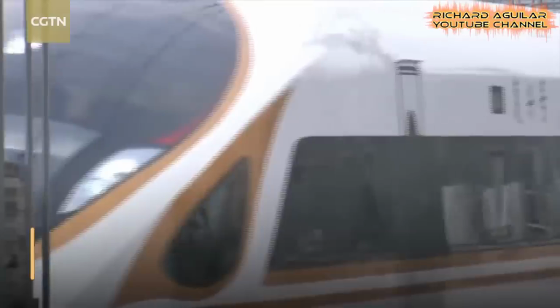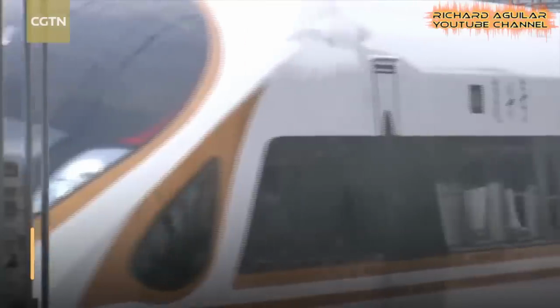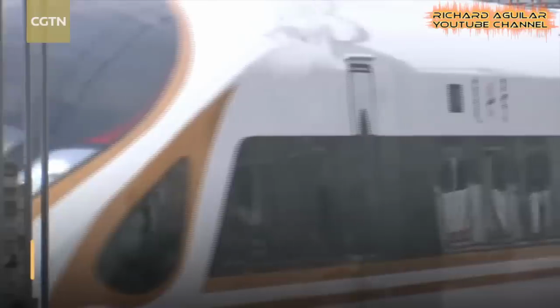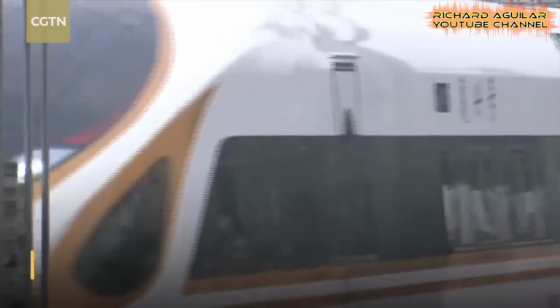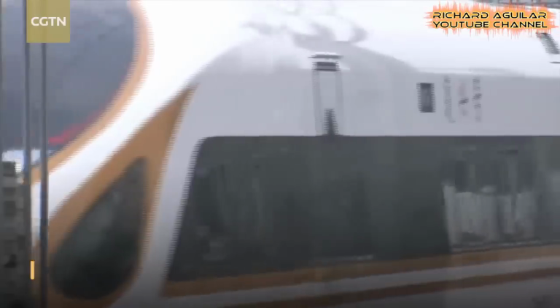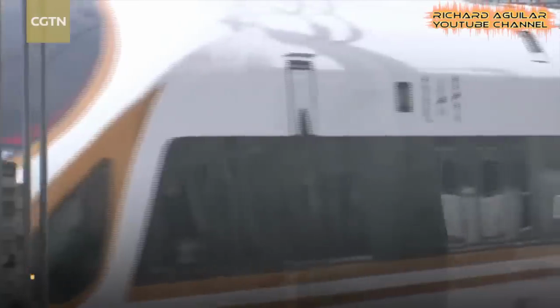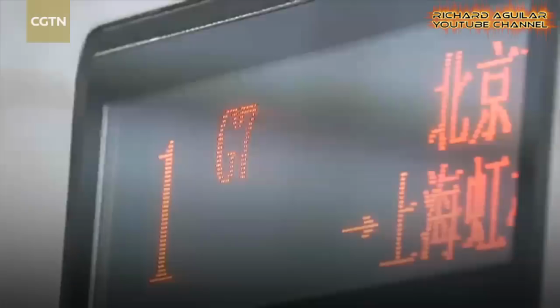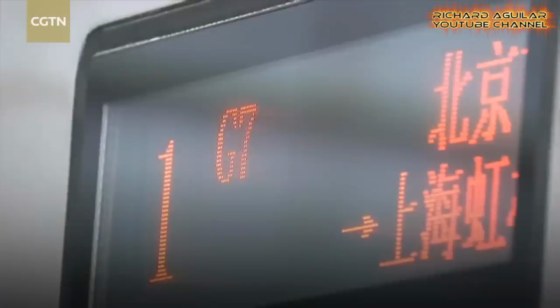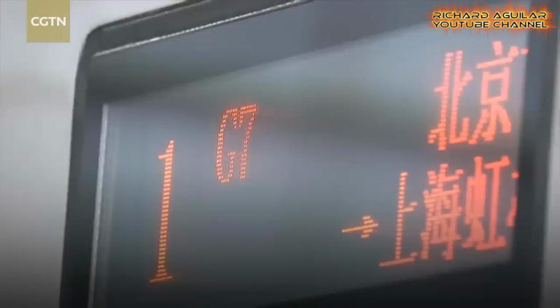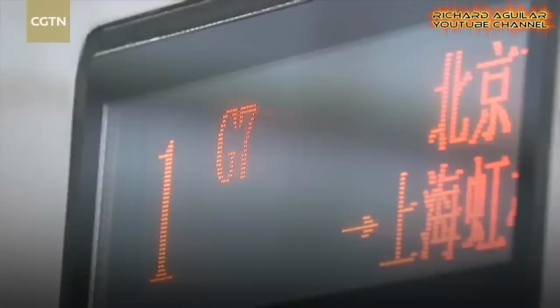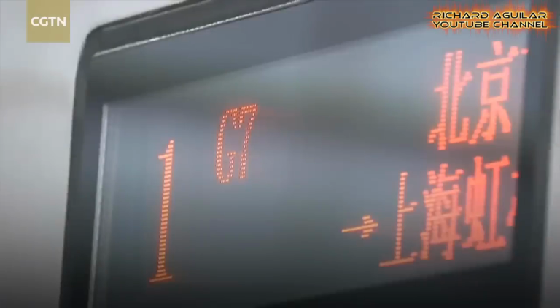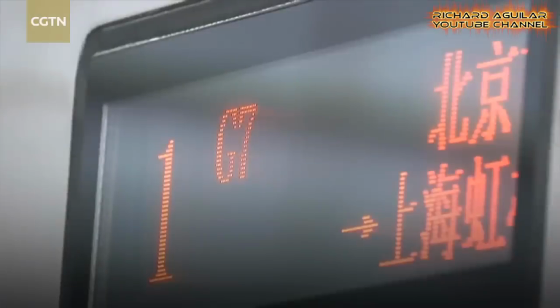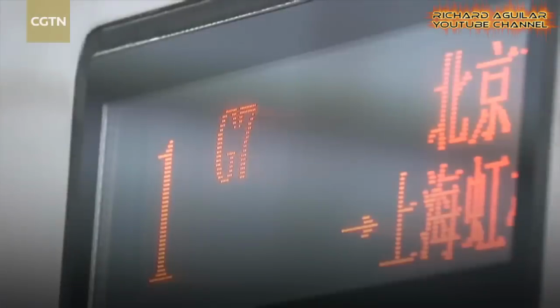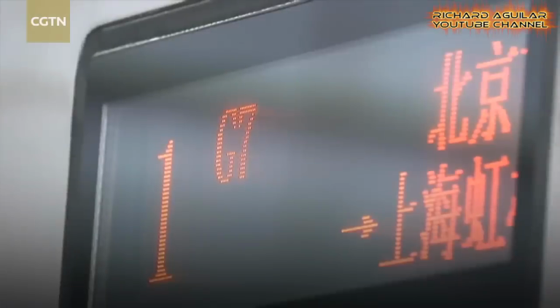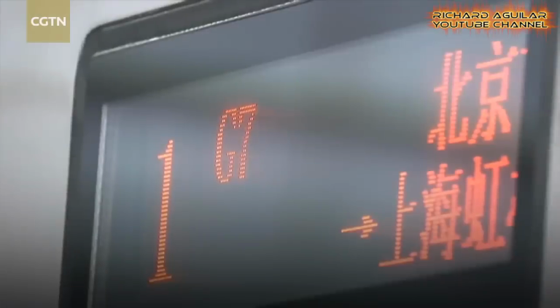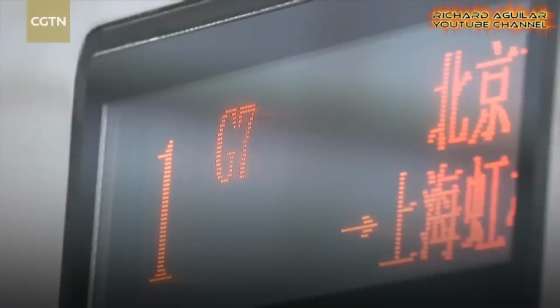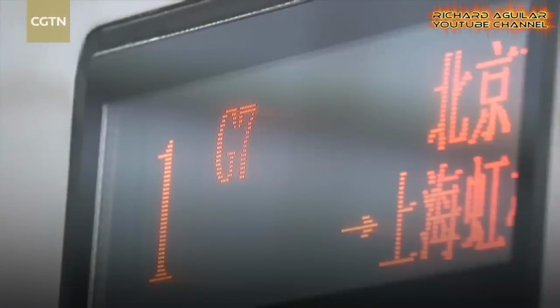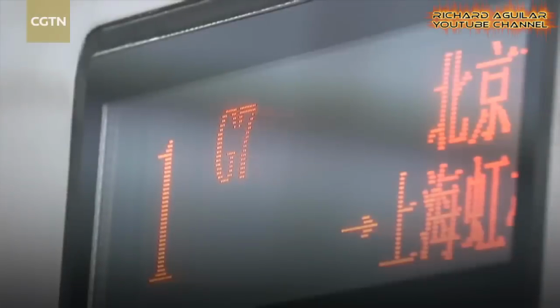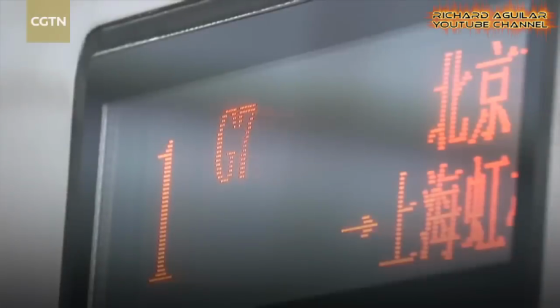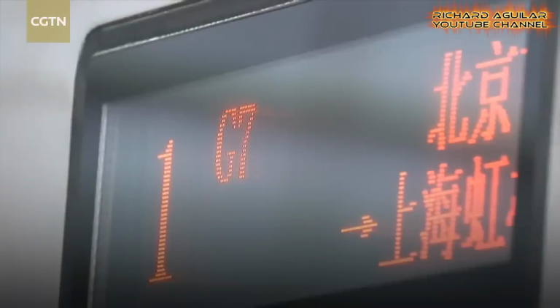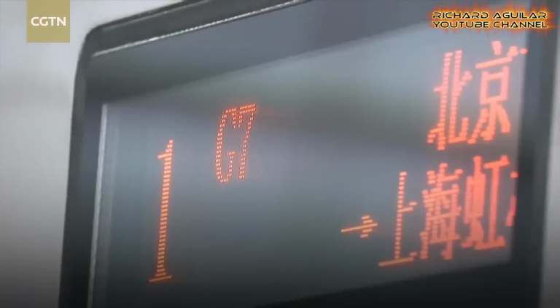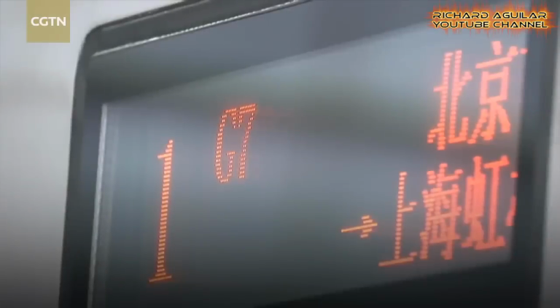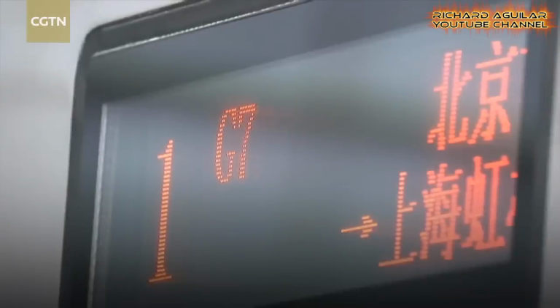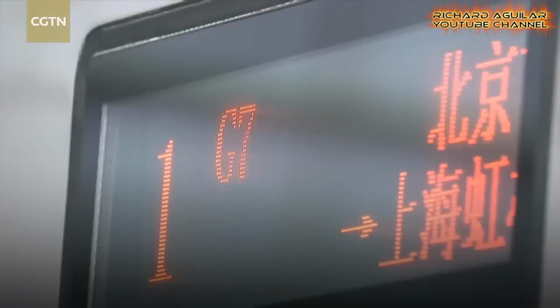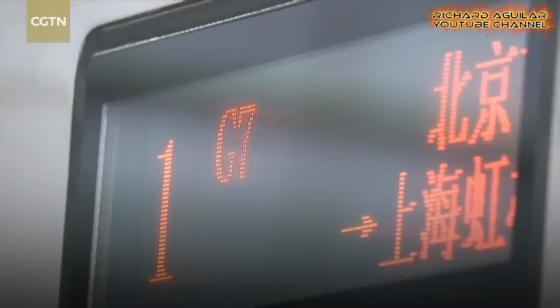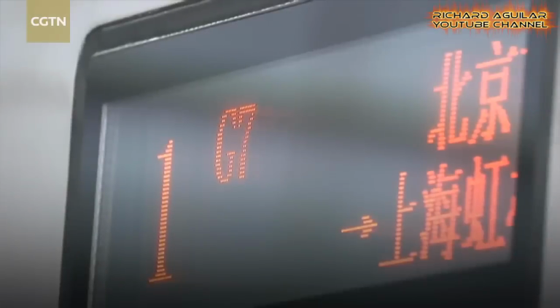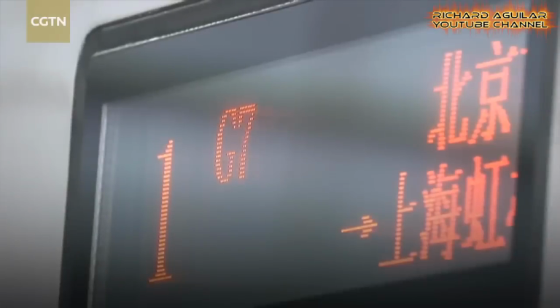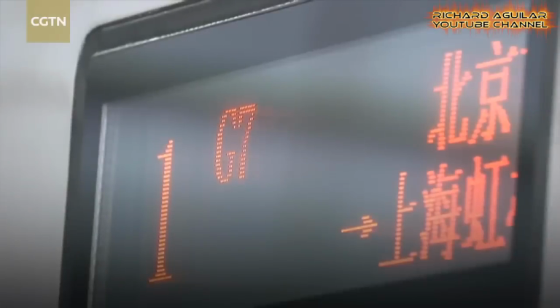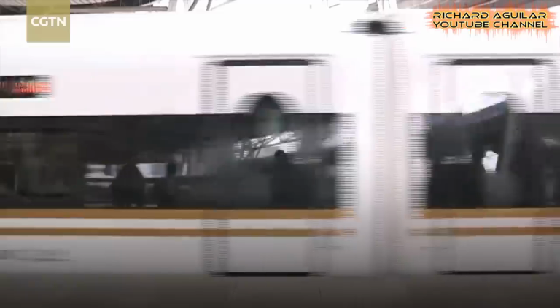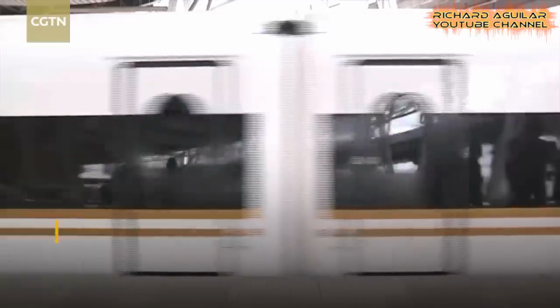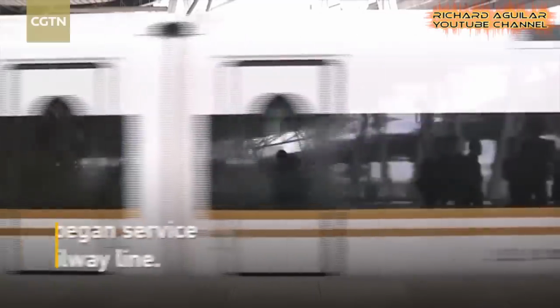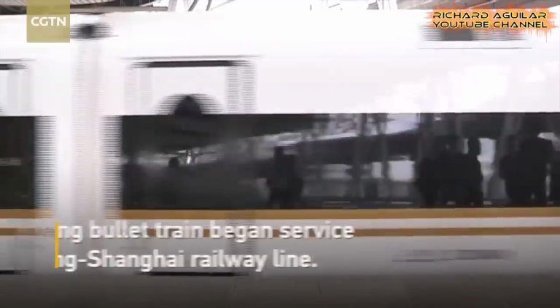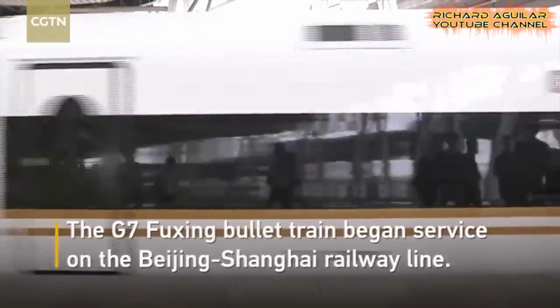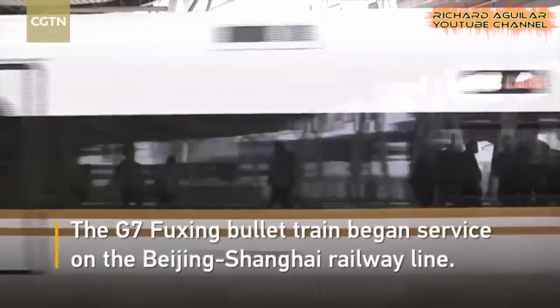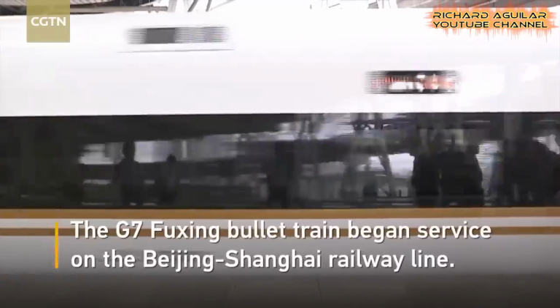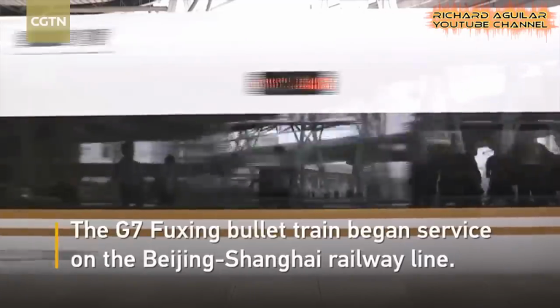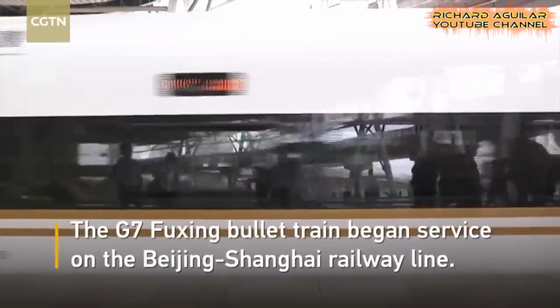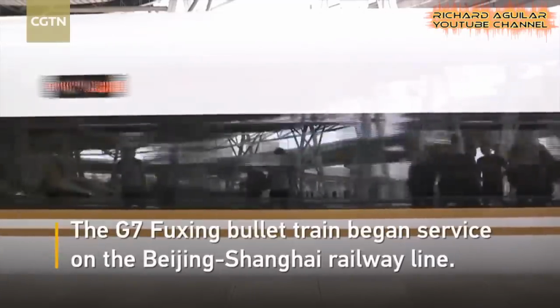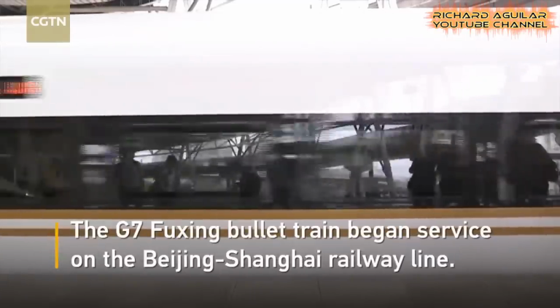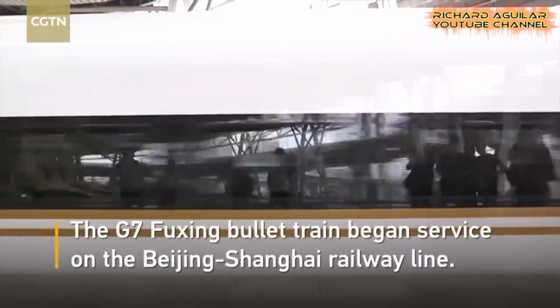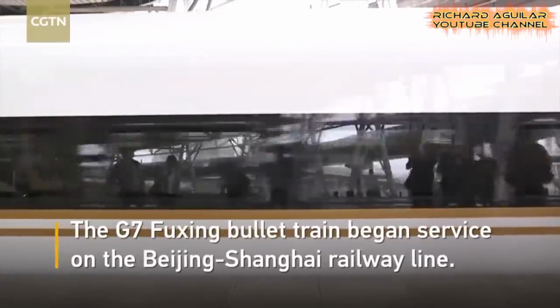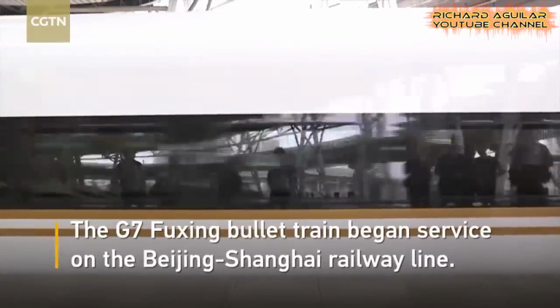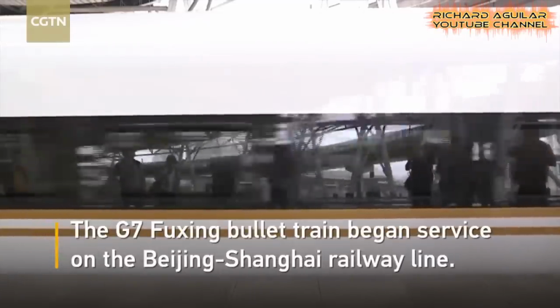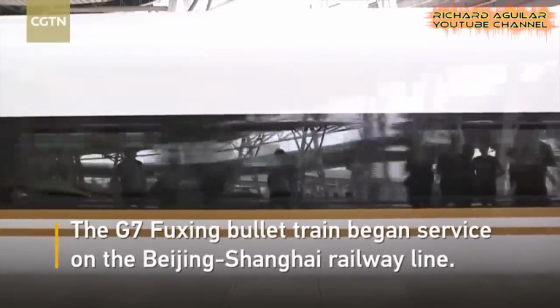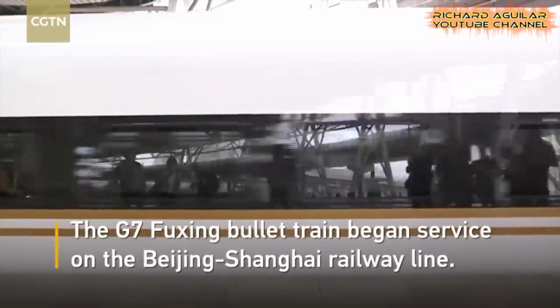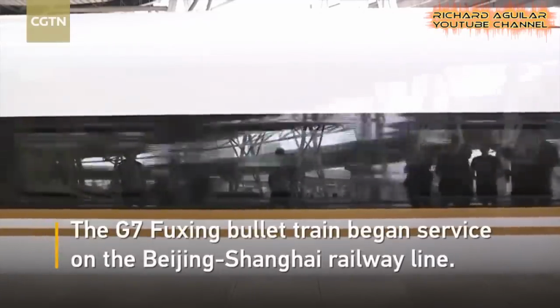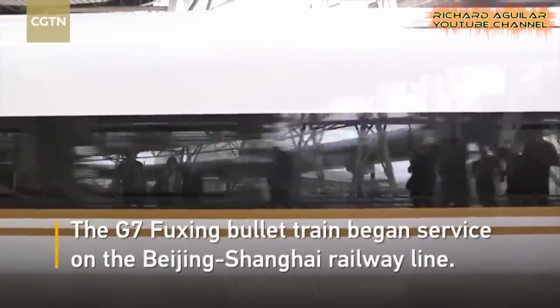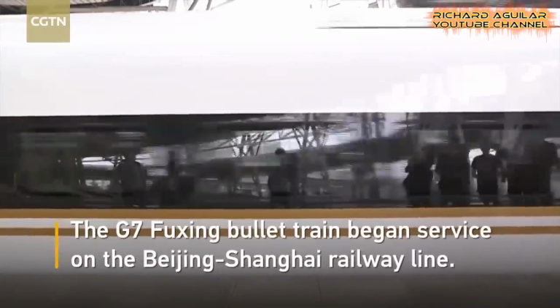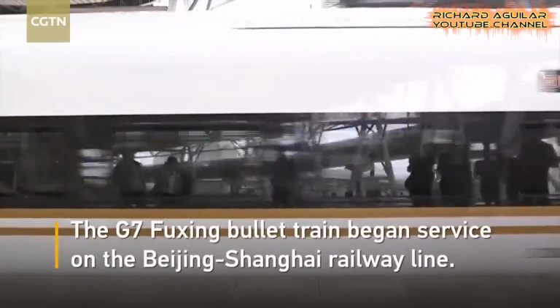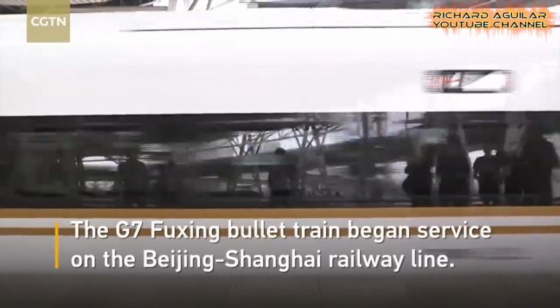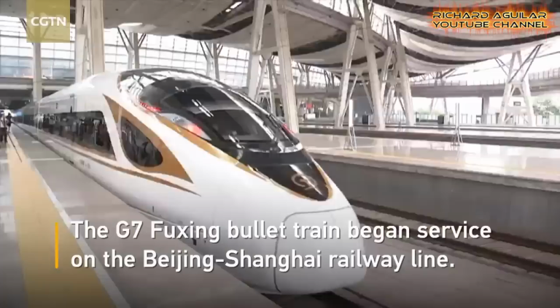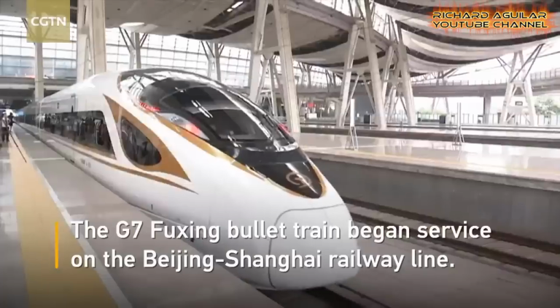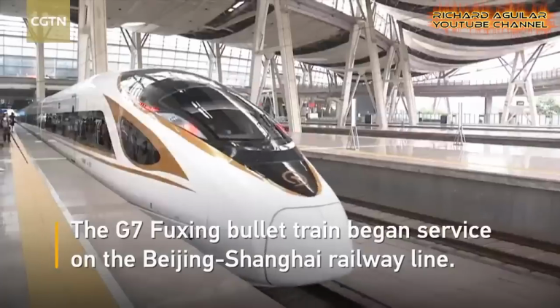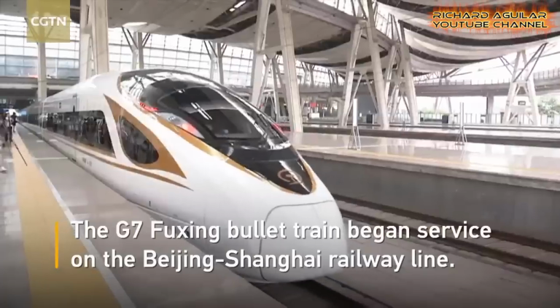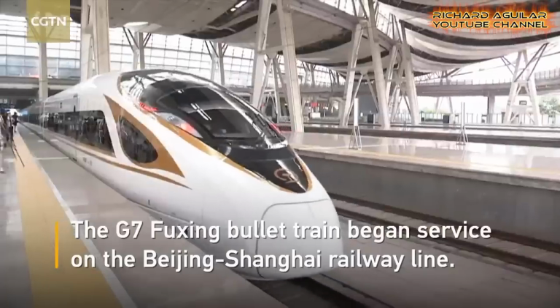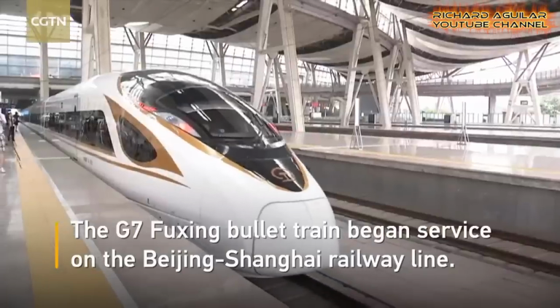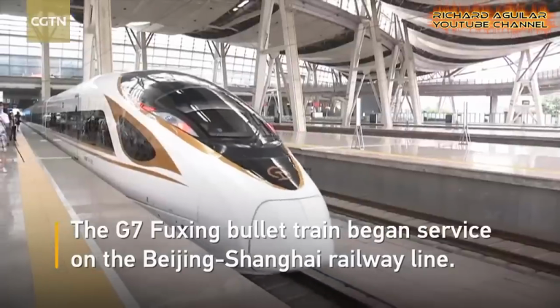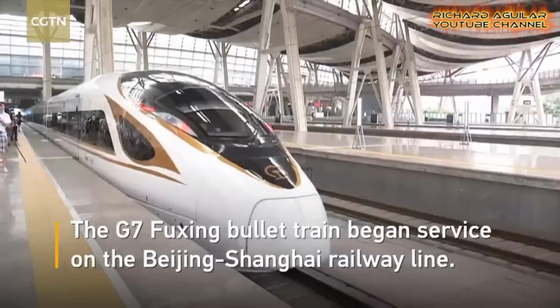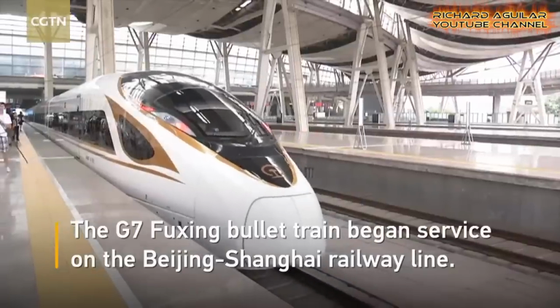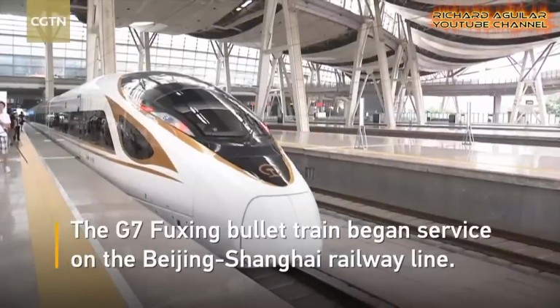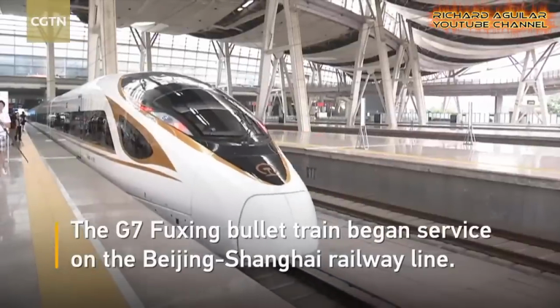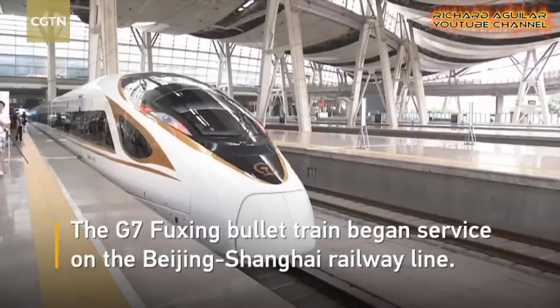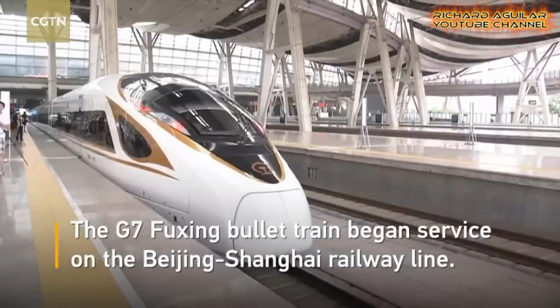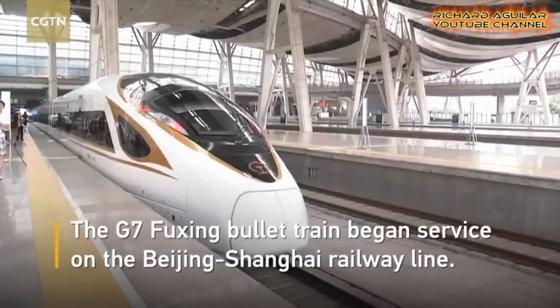Number seven is the G7 Fuxing Bullet Train. This is the longer Fuxing Bullet Train from China with a speed of 350 km per hour.